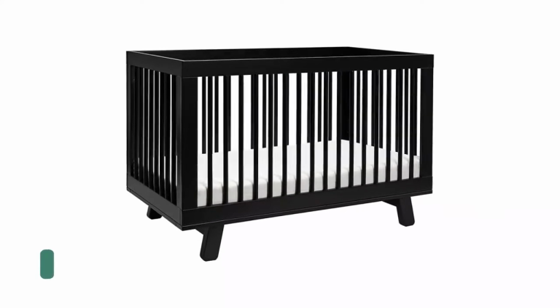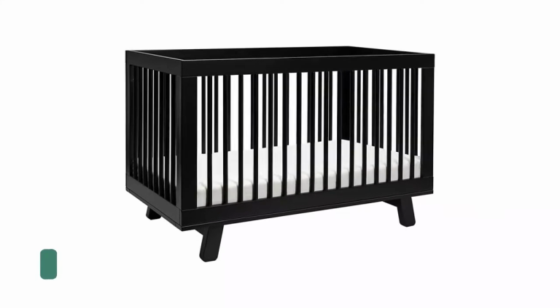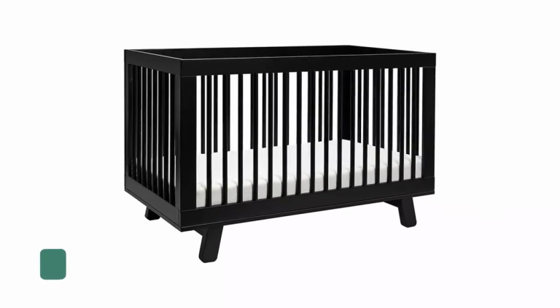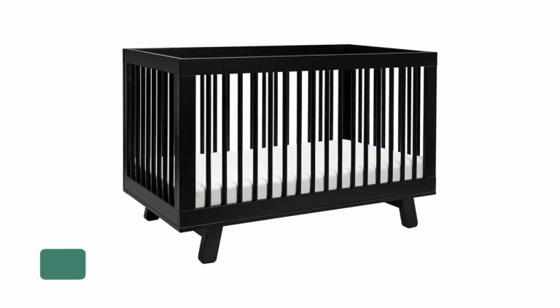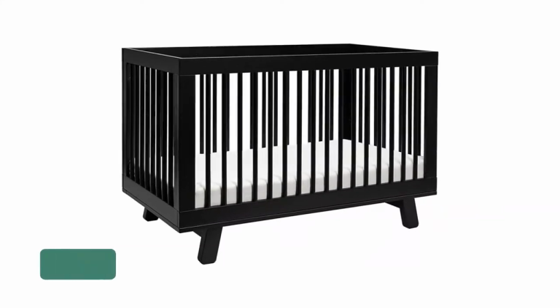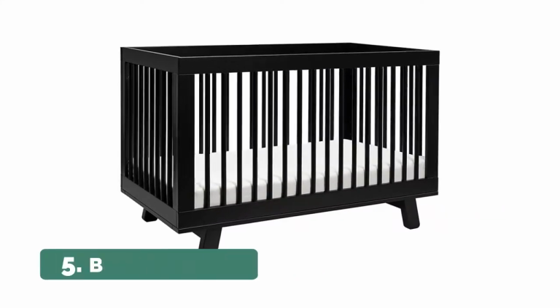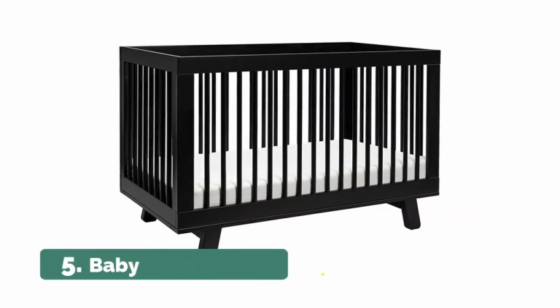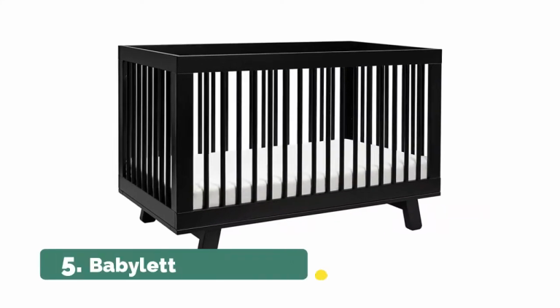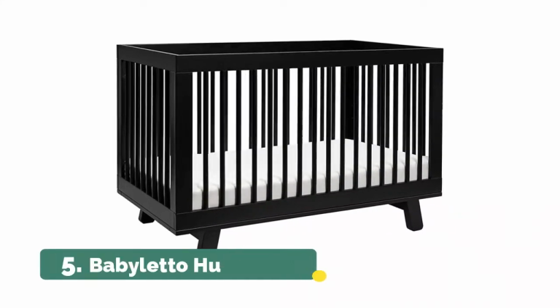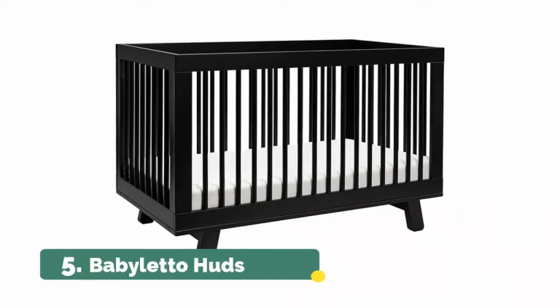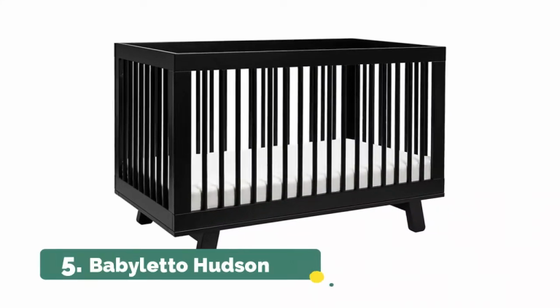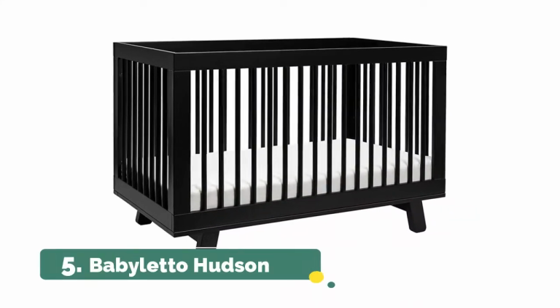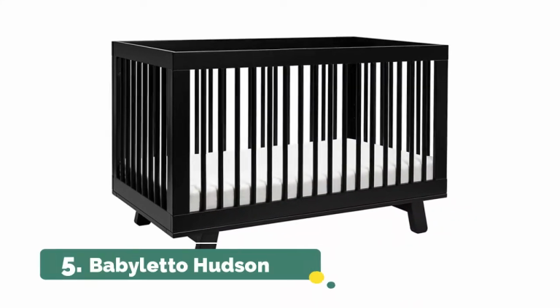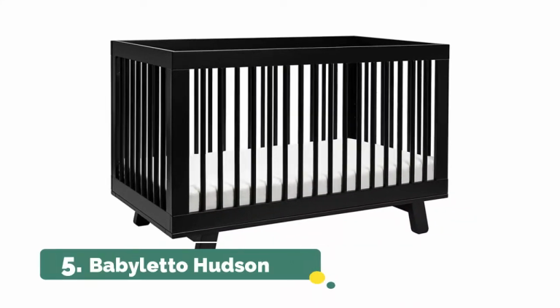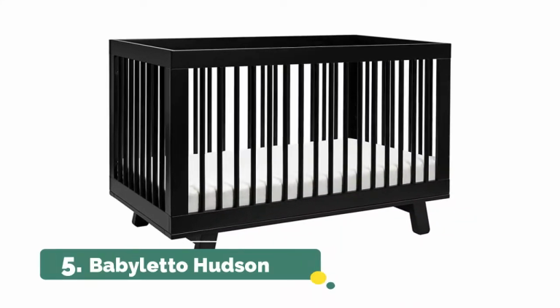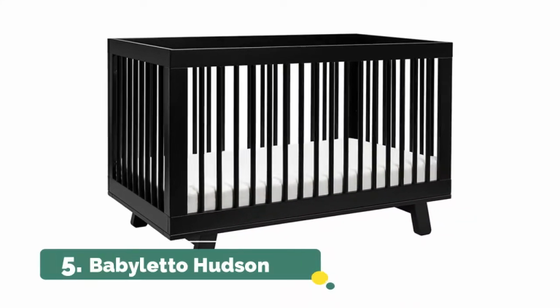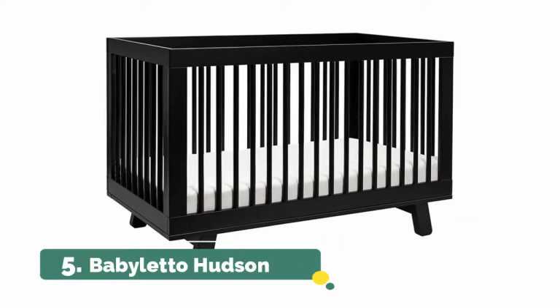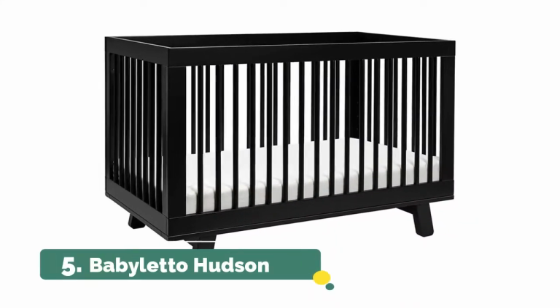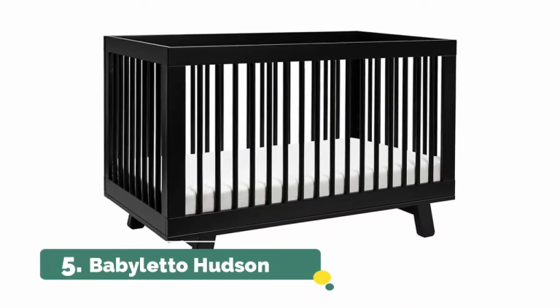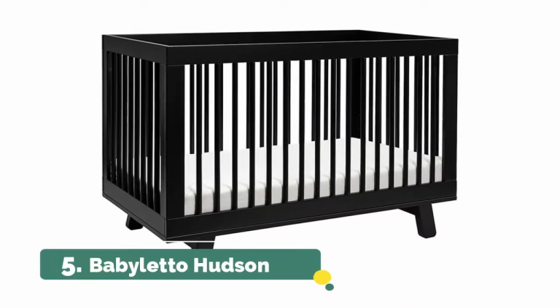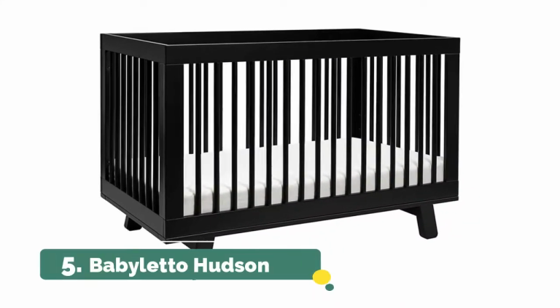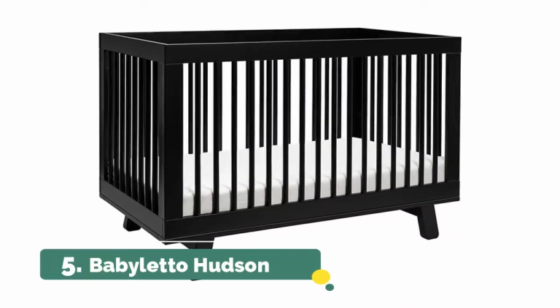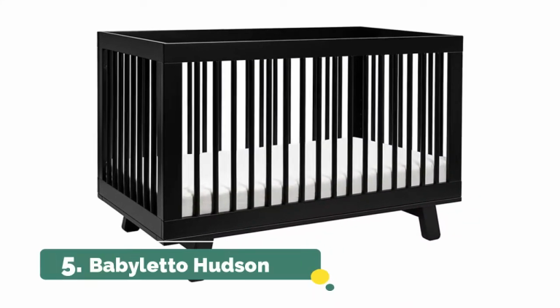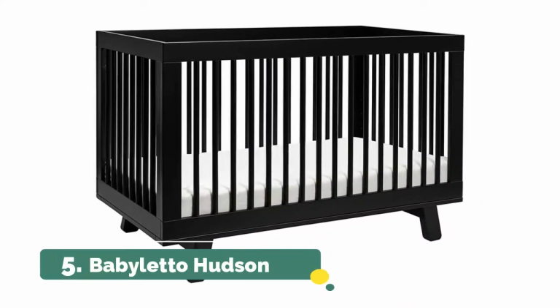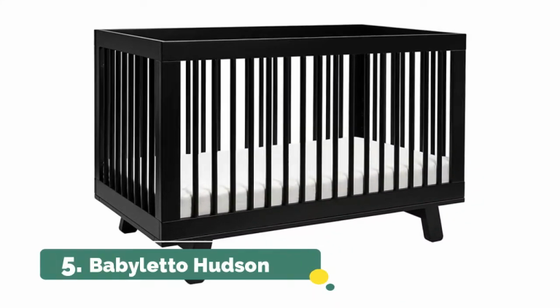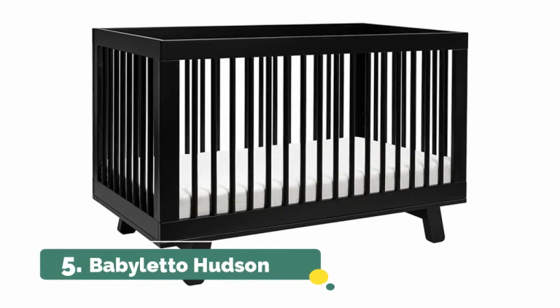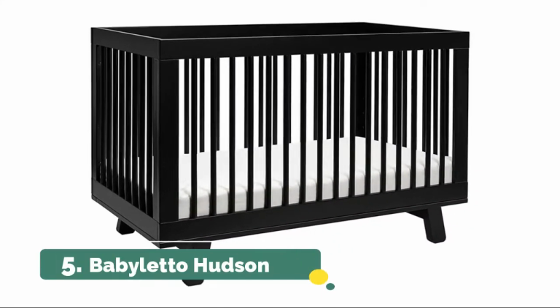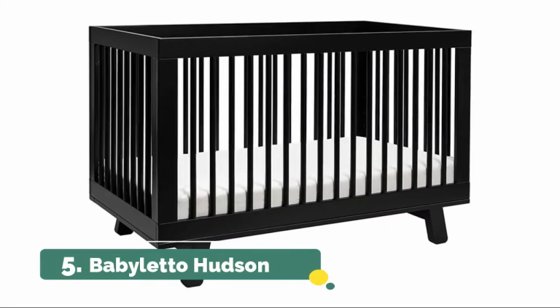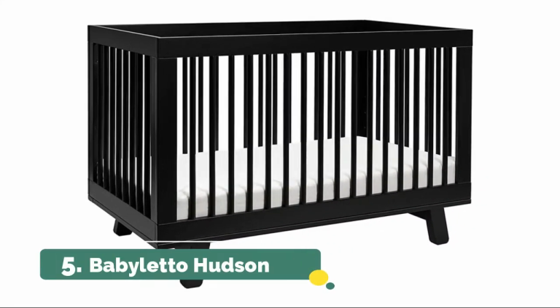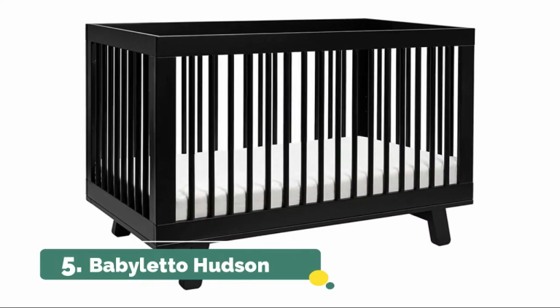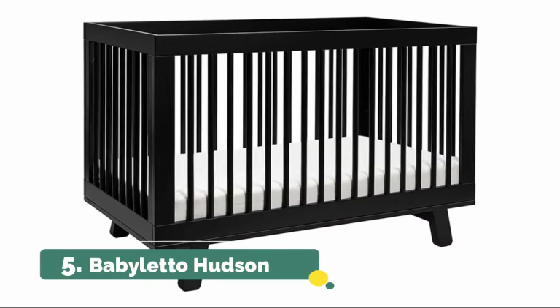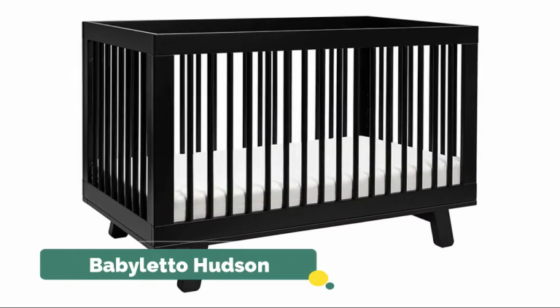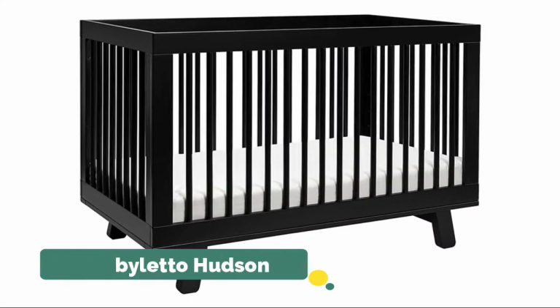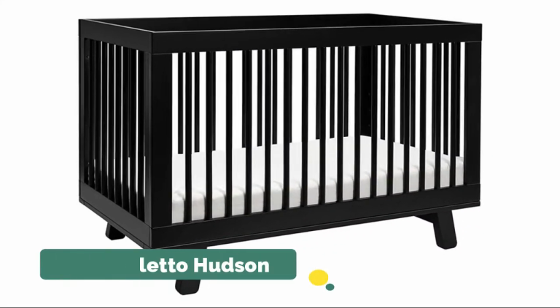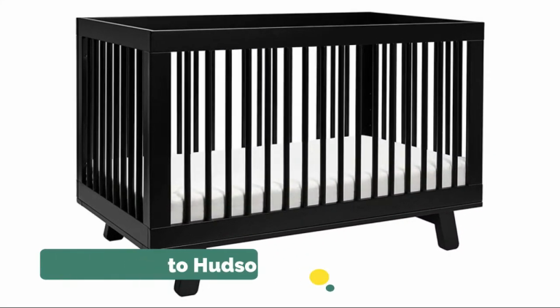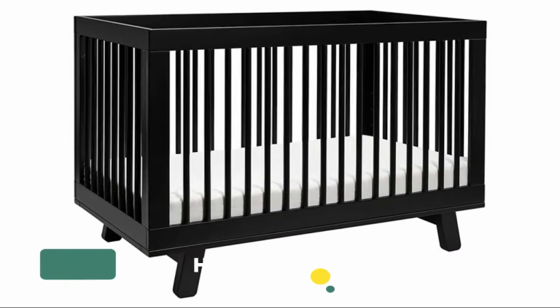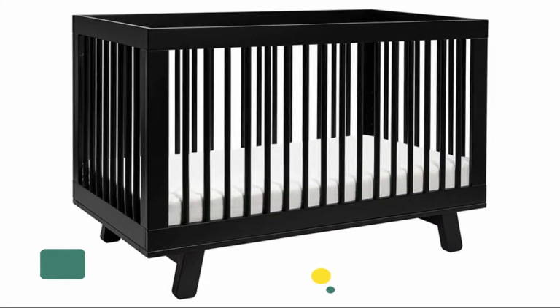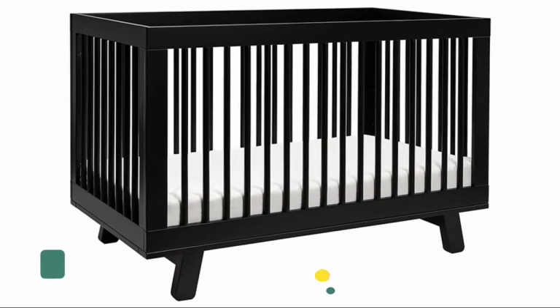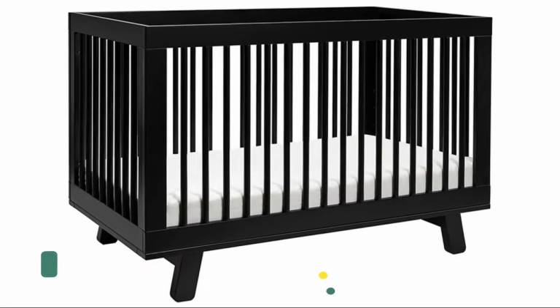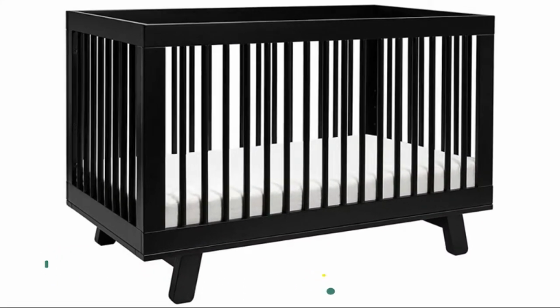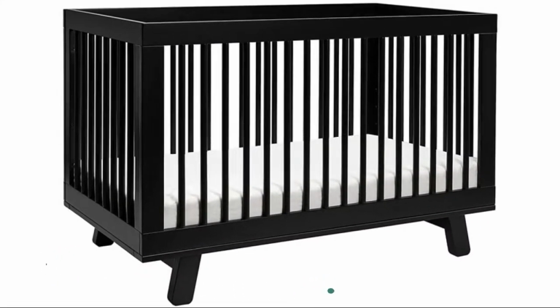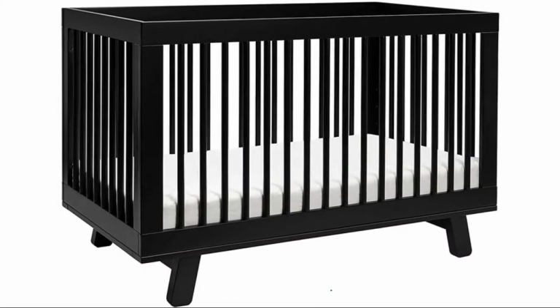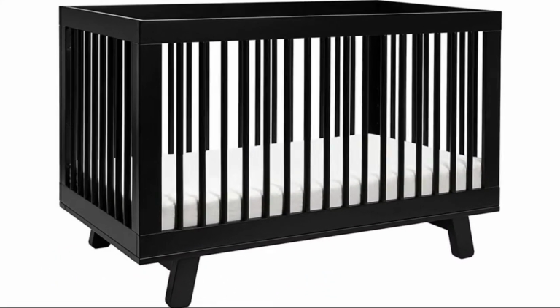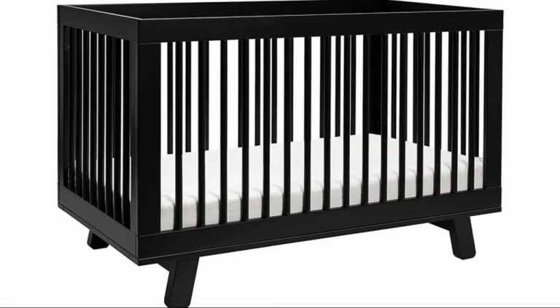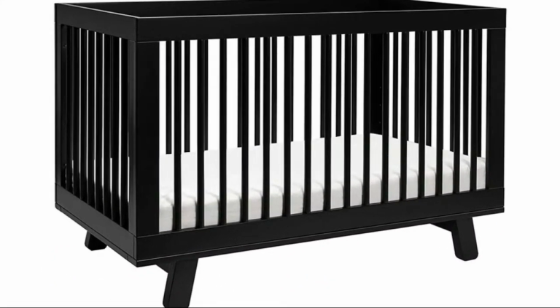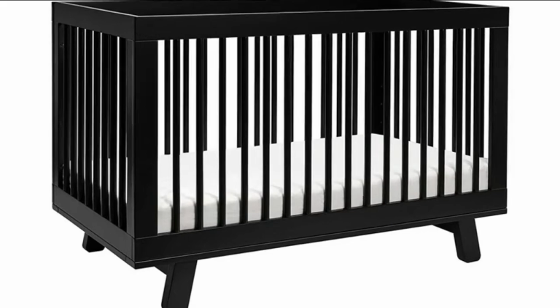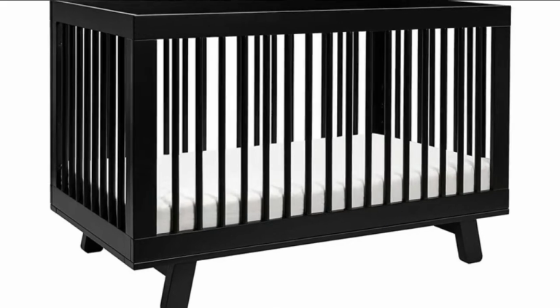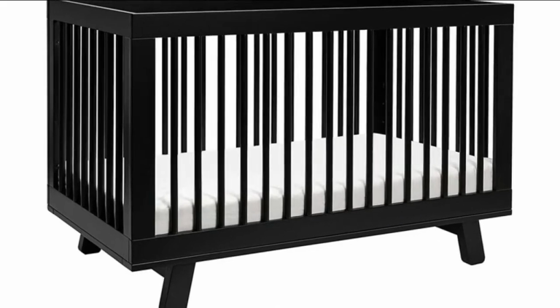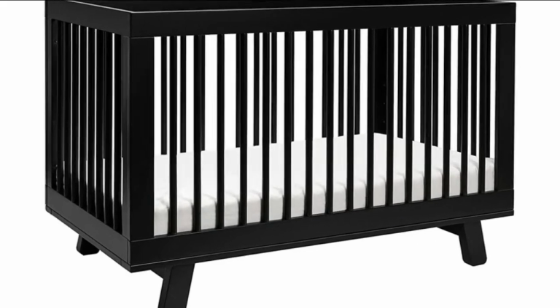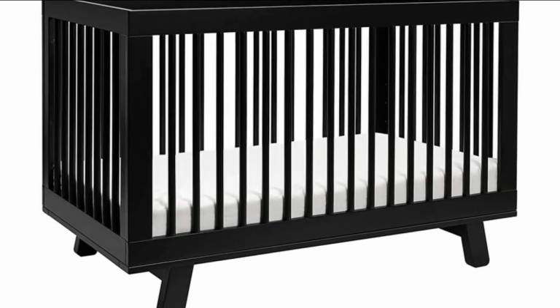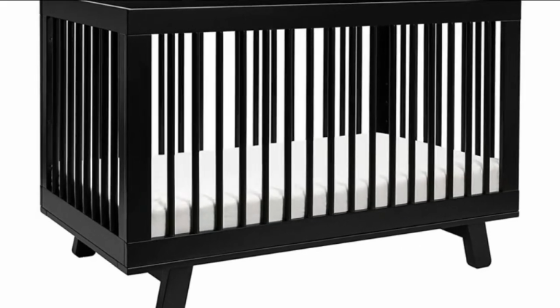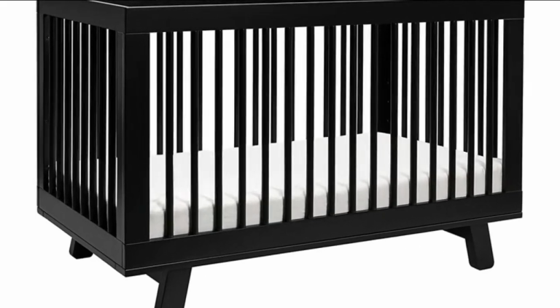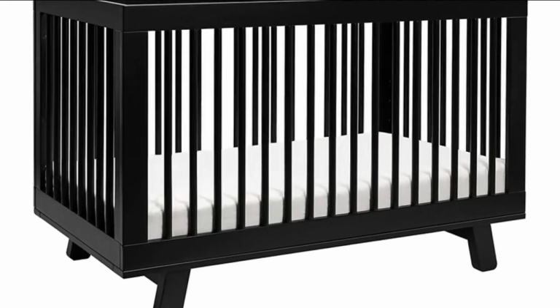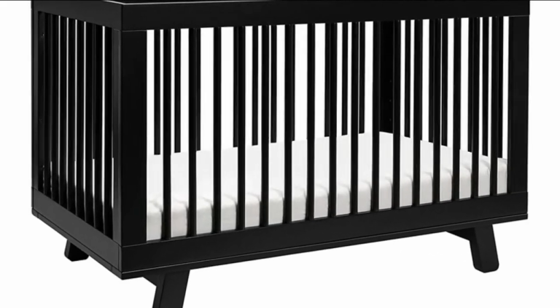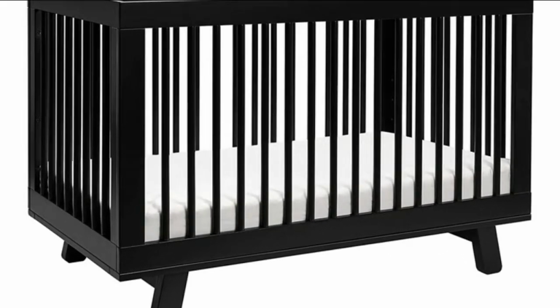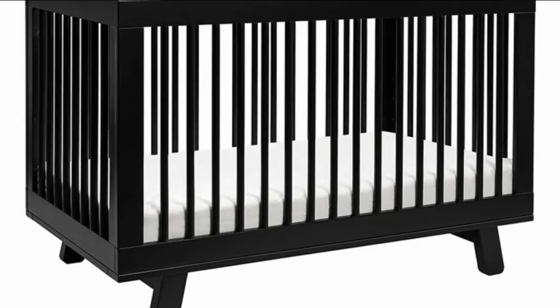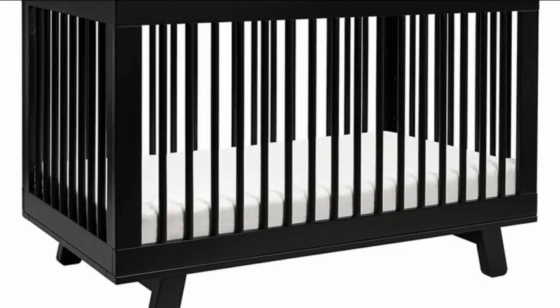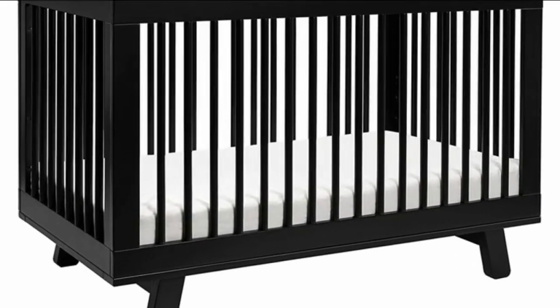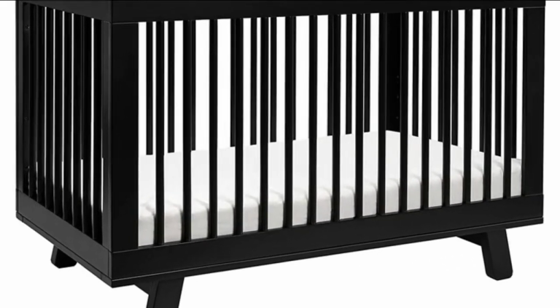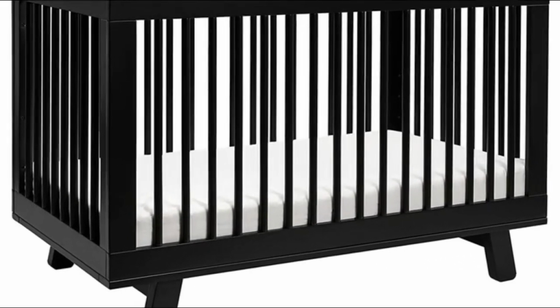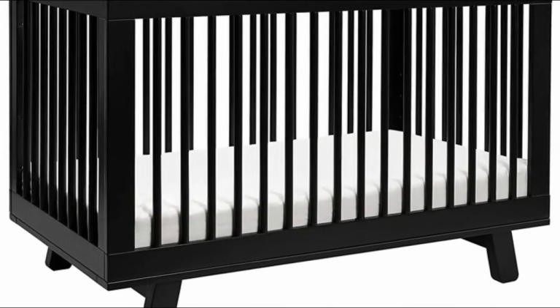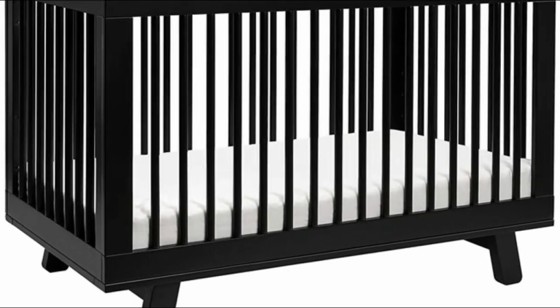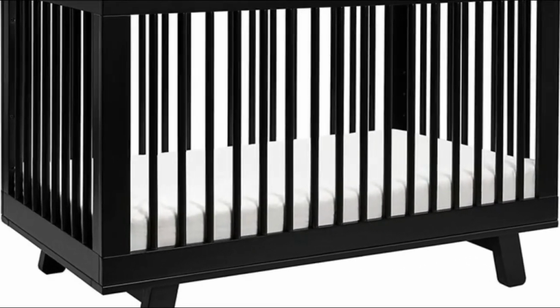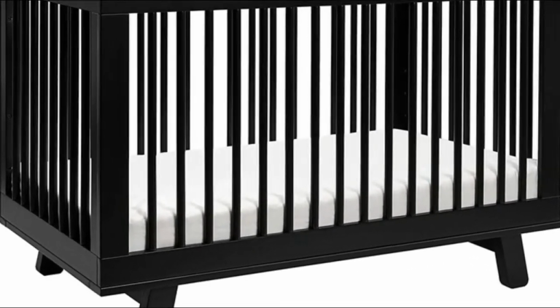Number 5, Baby Leto Hudson. Its rounded spindle design and open silhouette make it a versatile choice for the modern nursery.